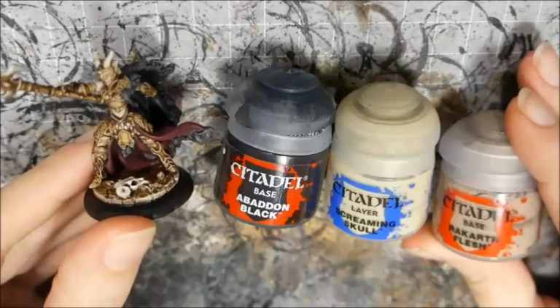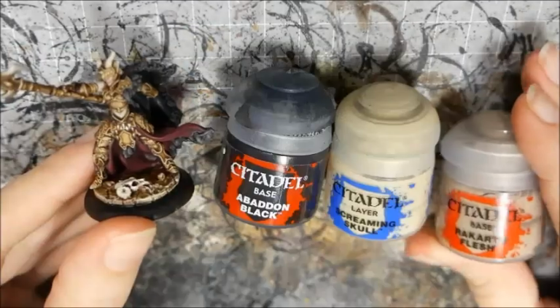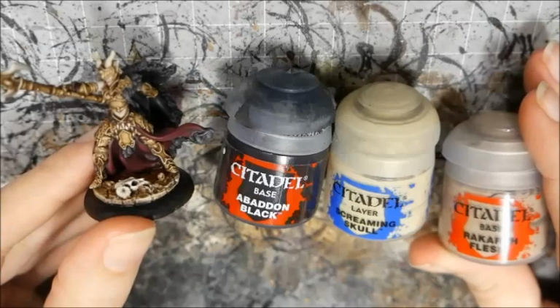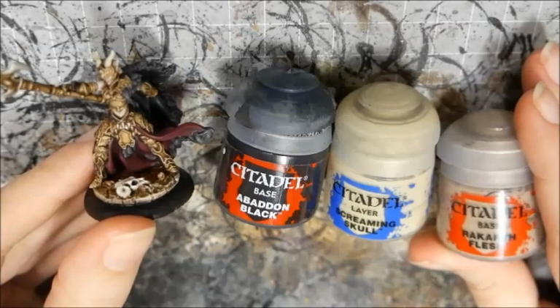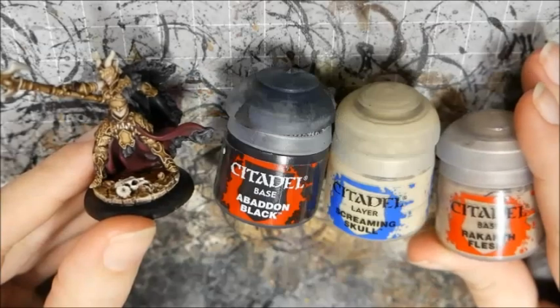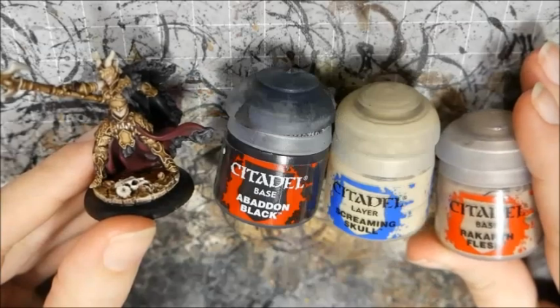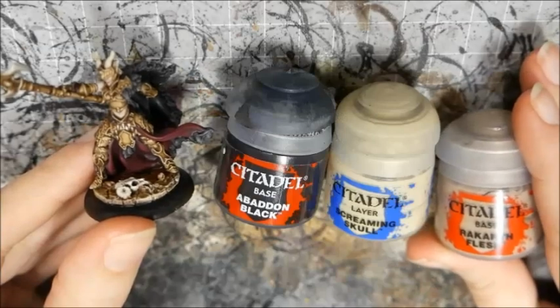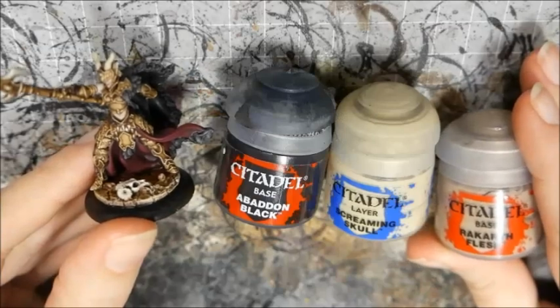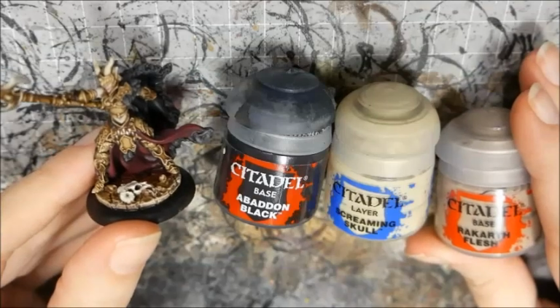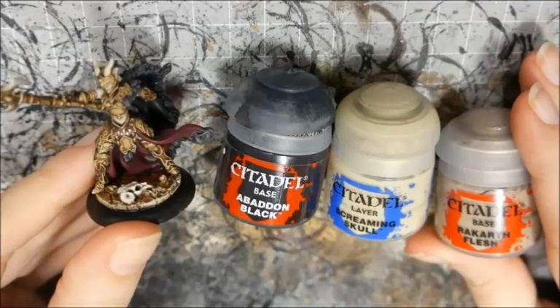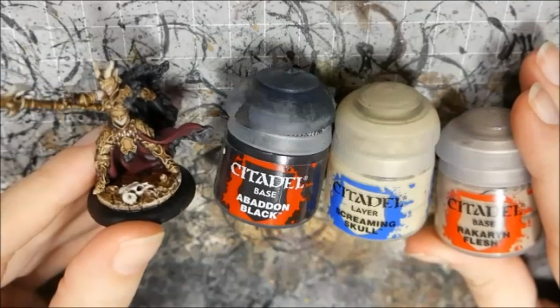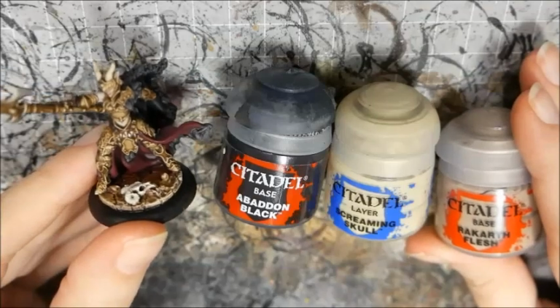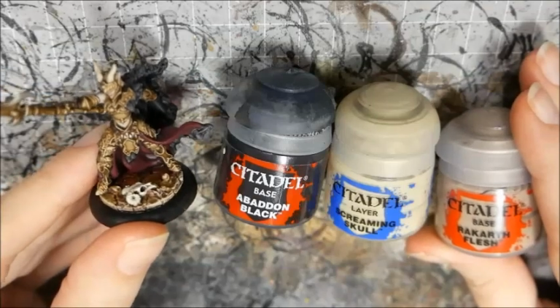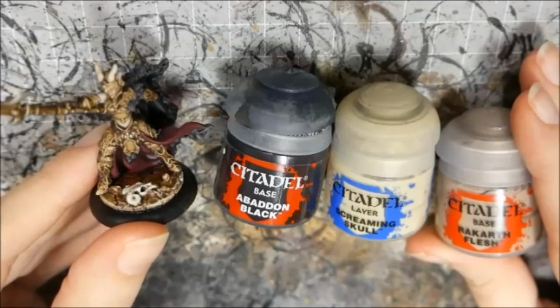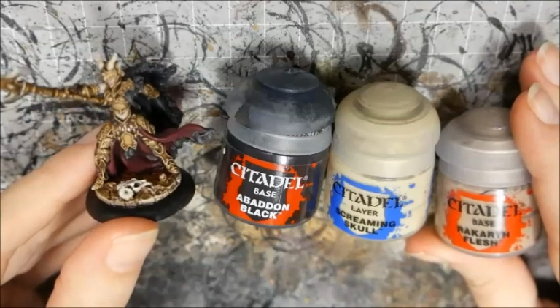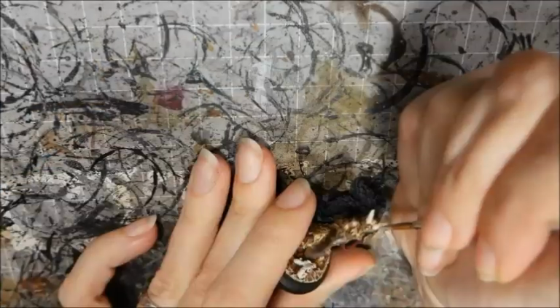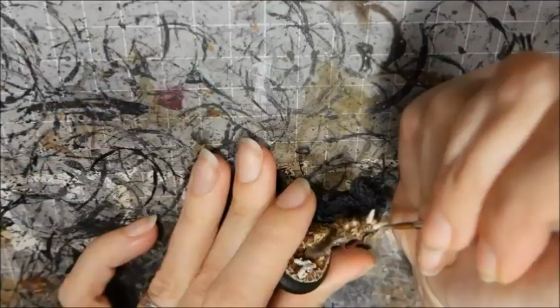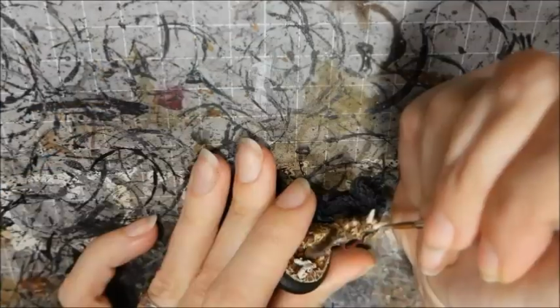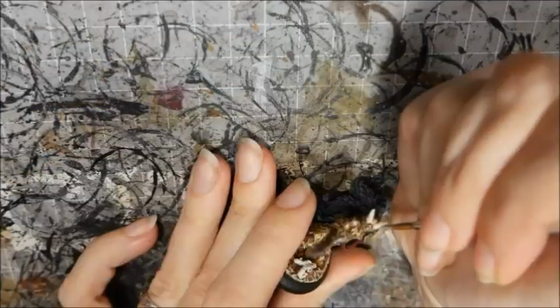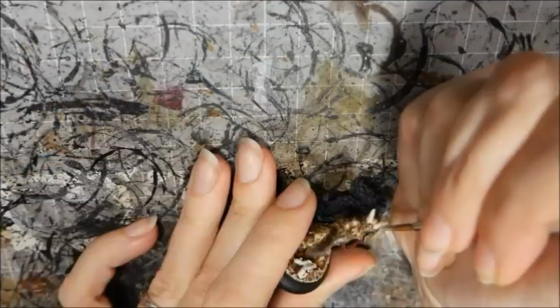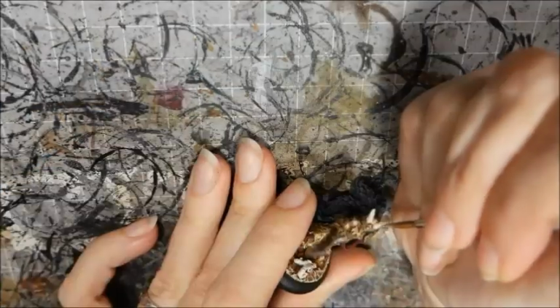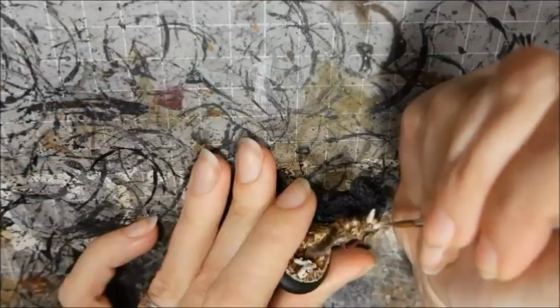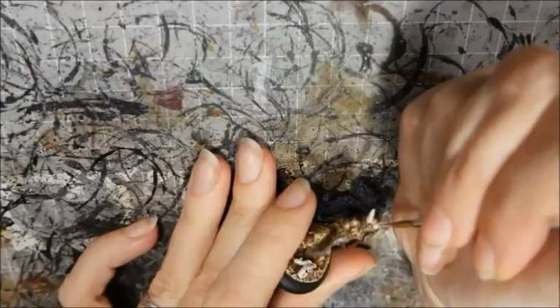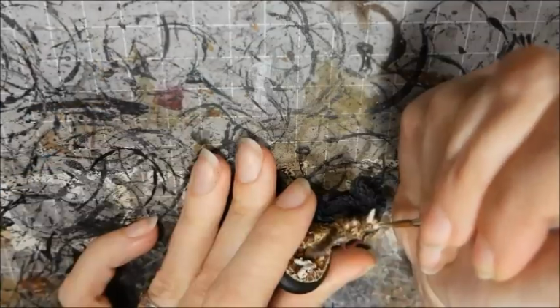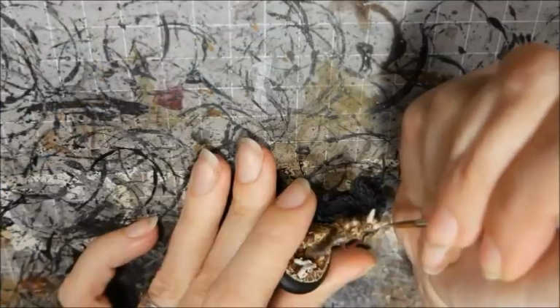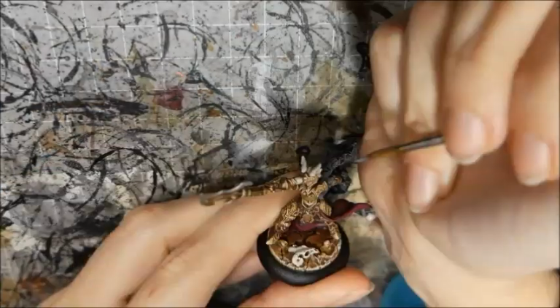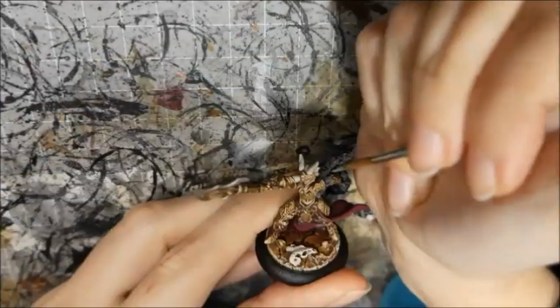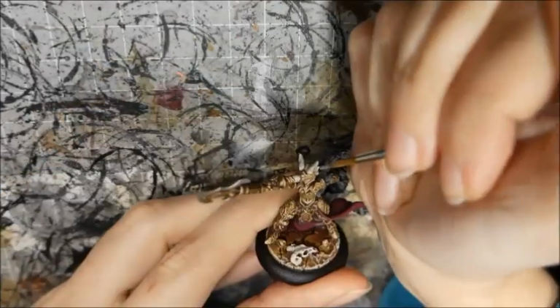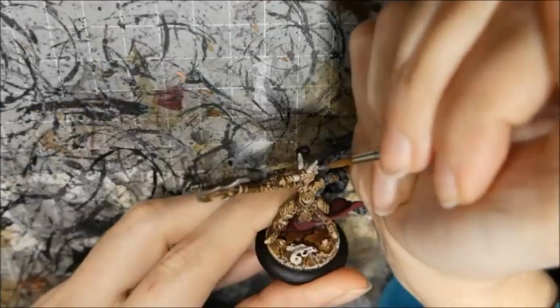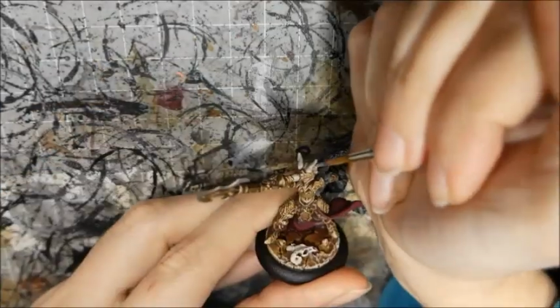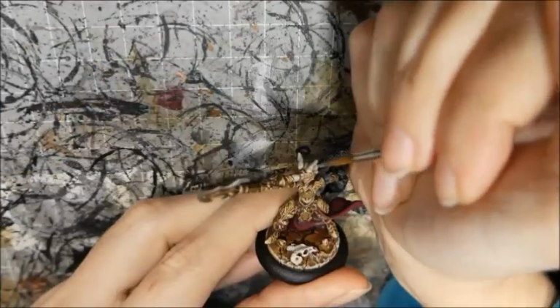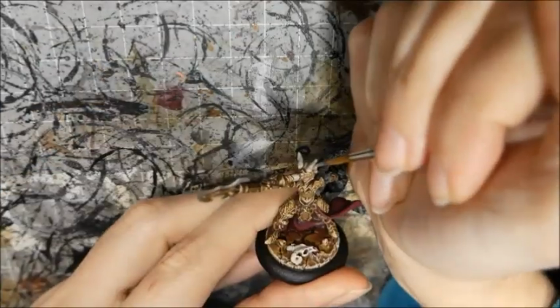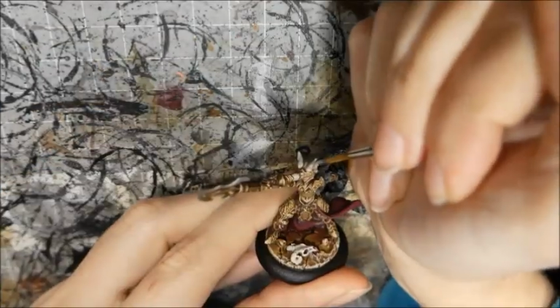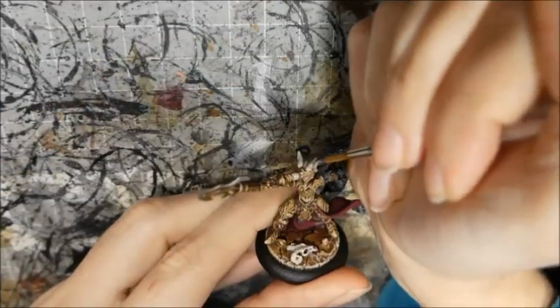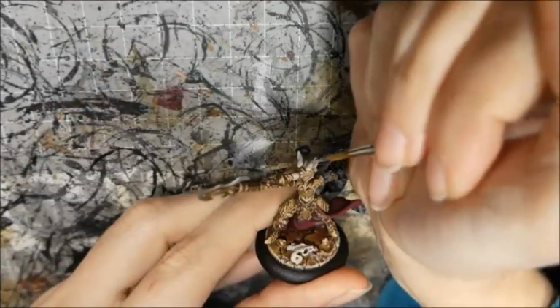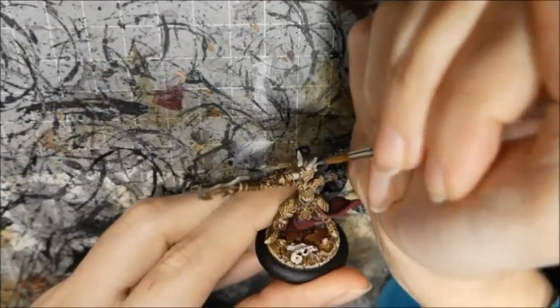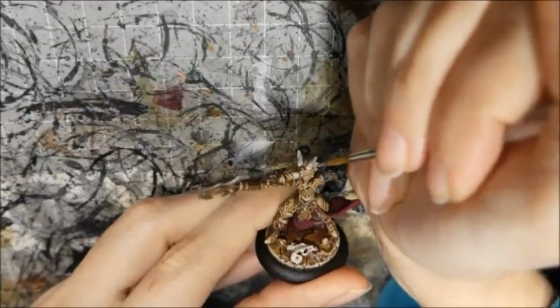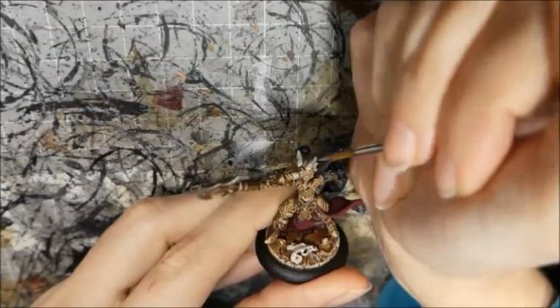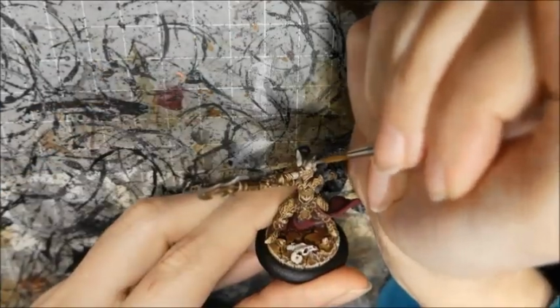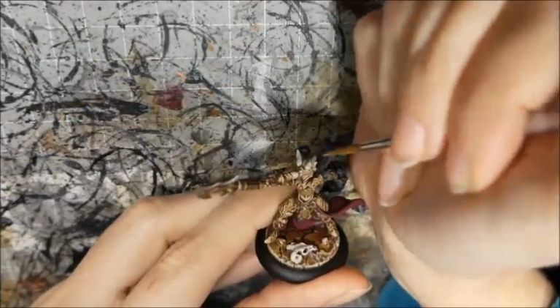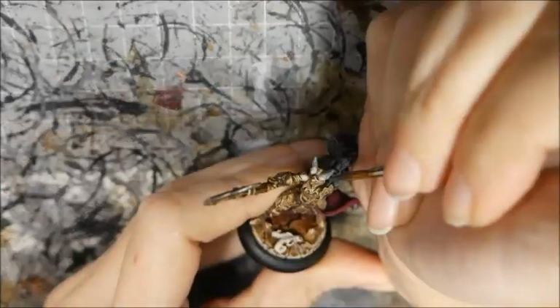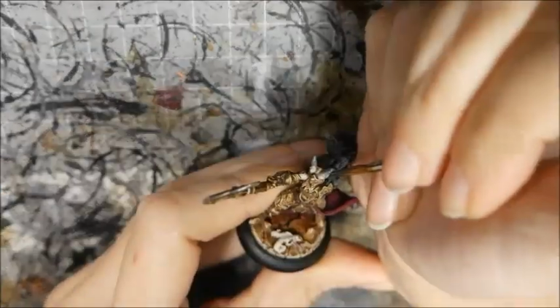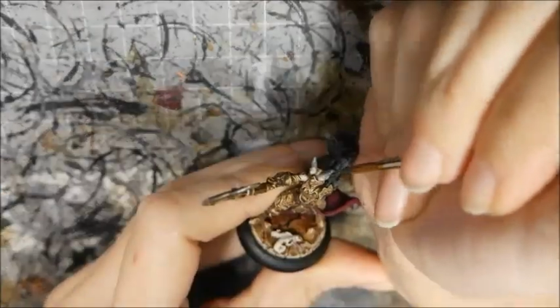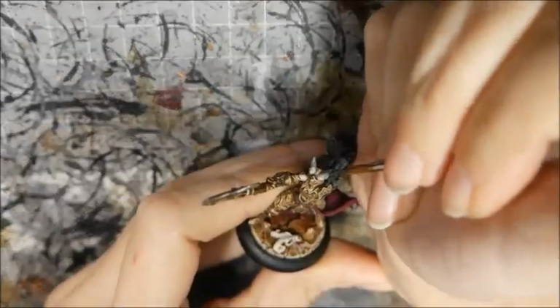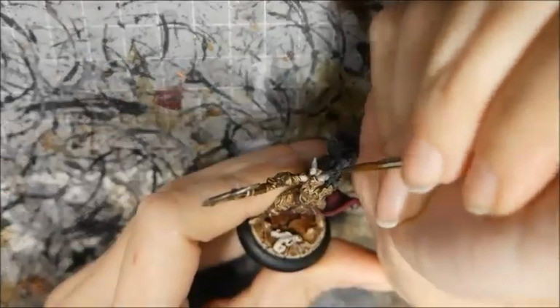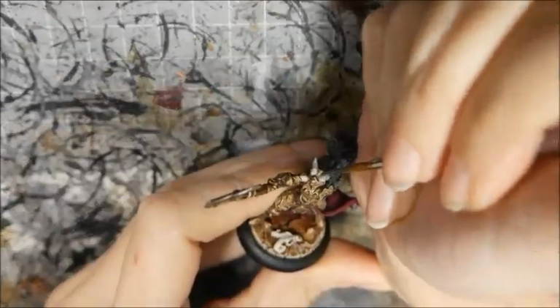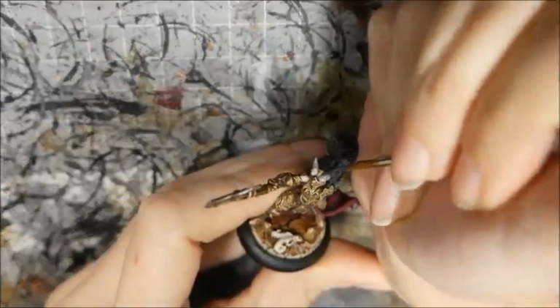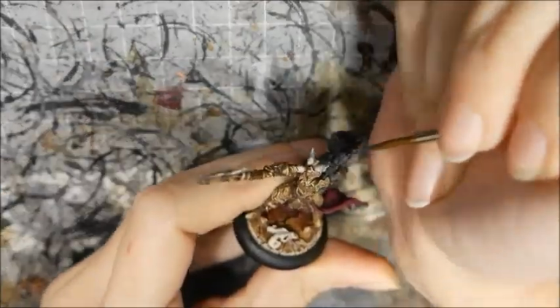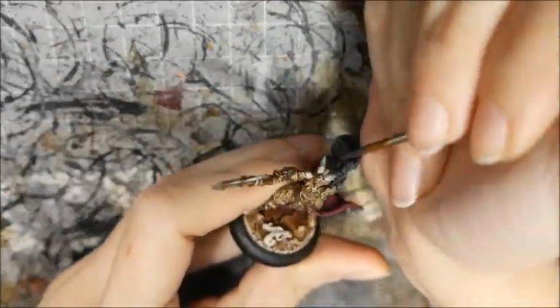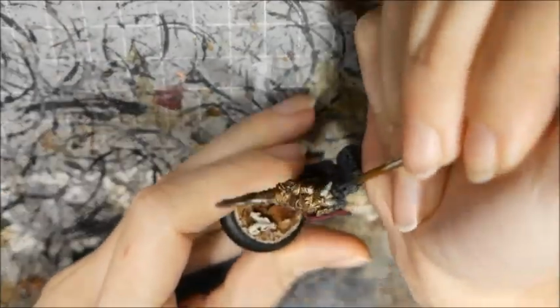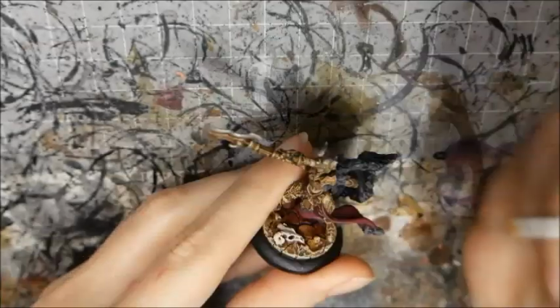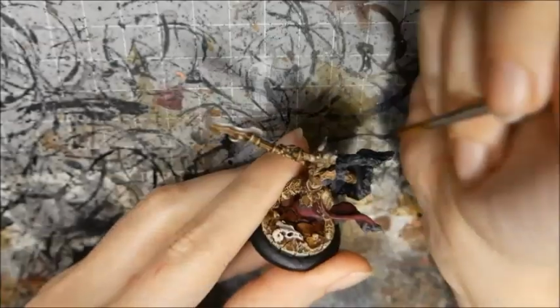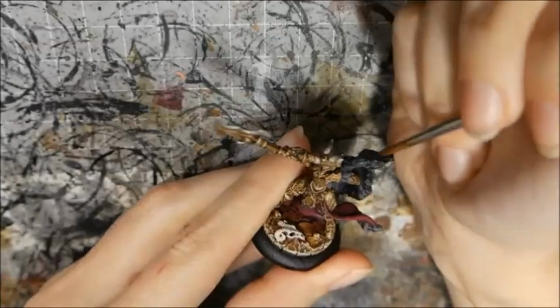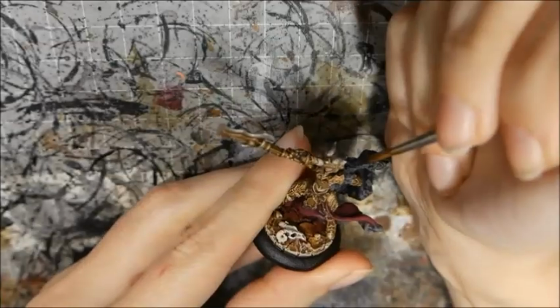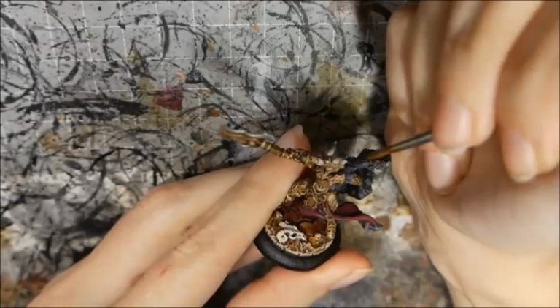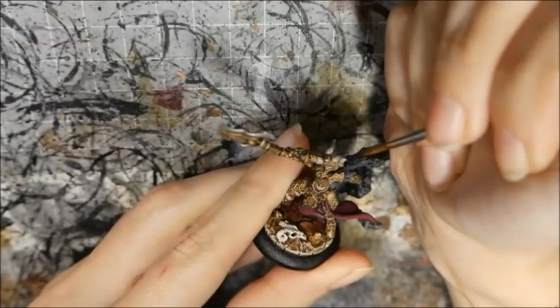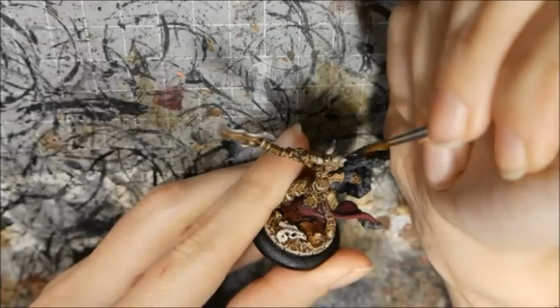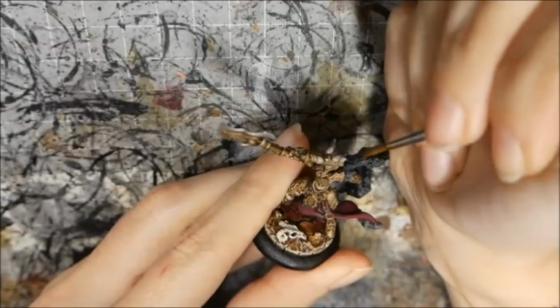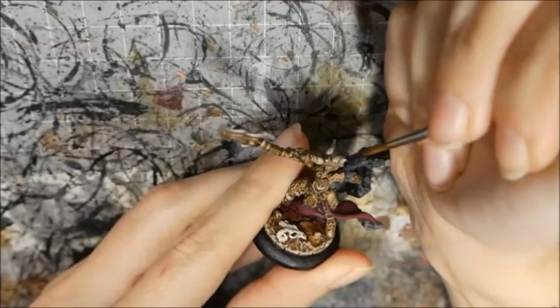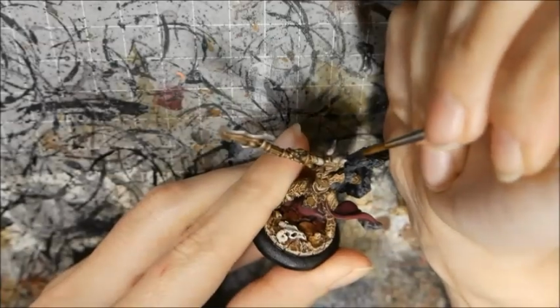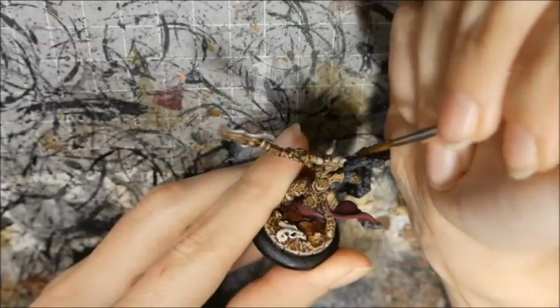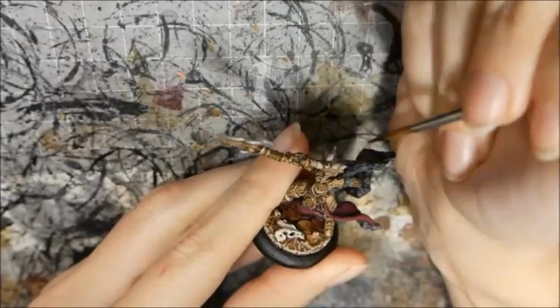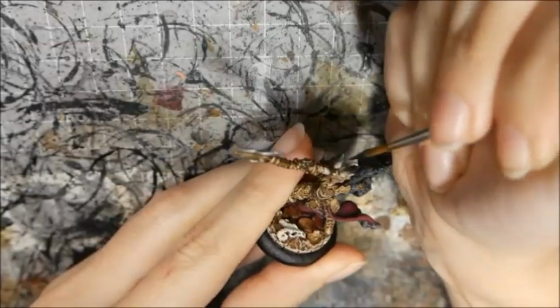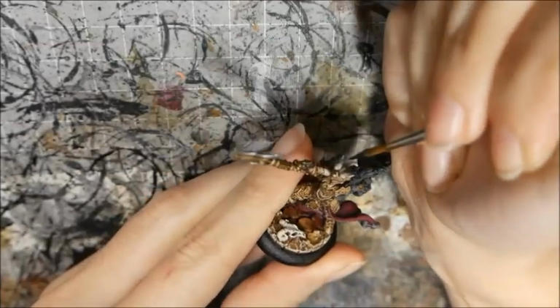Next I highlighted the horns by adding black to the original mix of Screaming Skull and Rakarth Flesh, adding more black as I worked towards the tips.